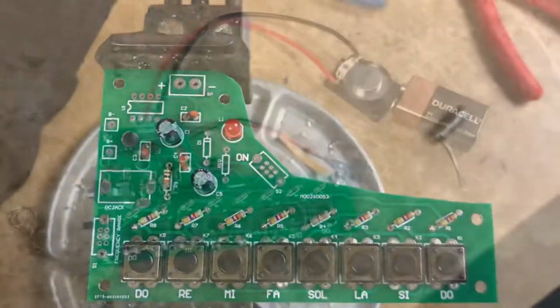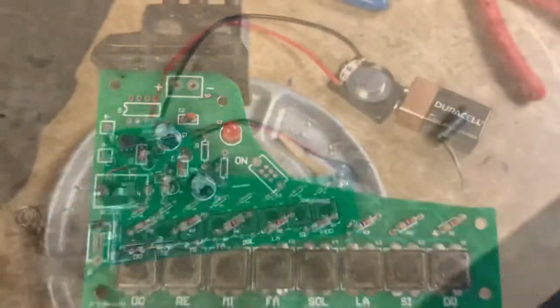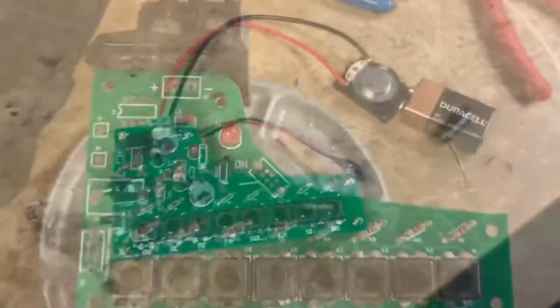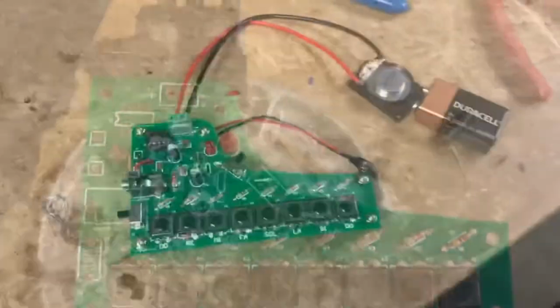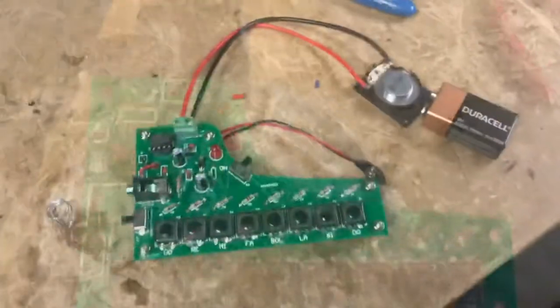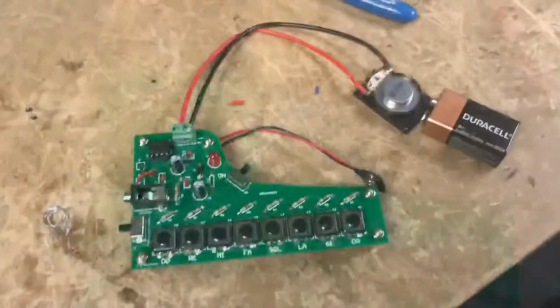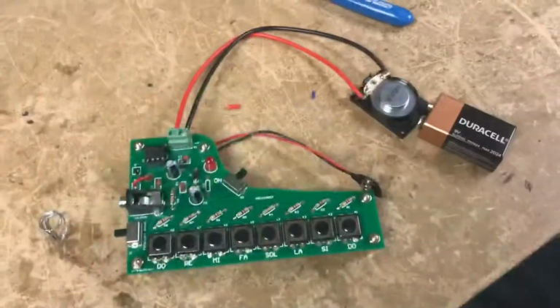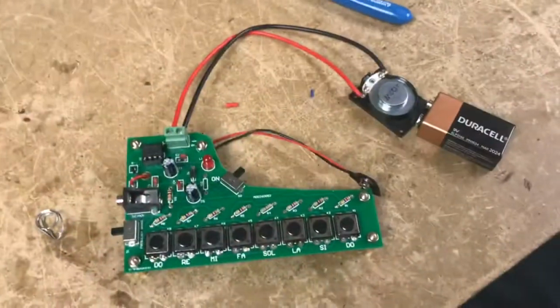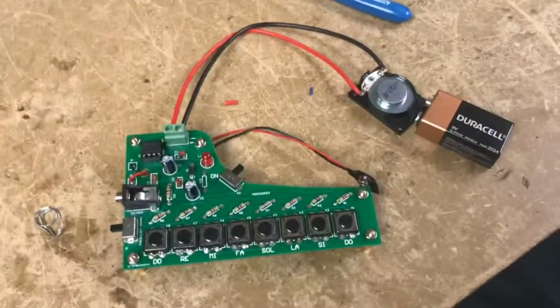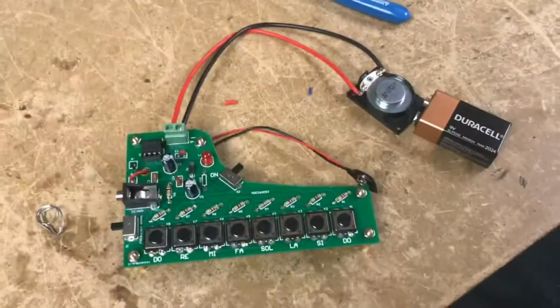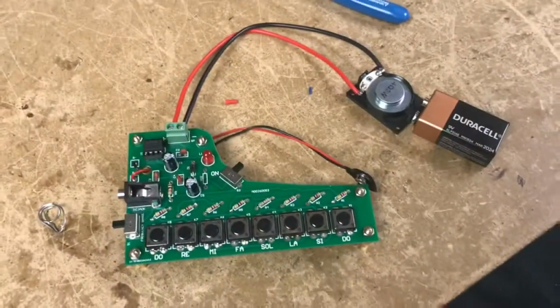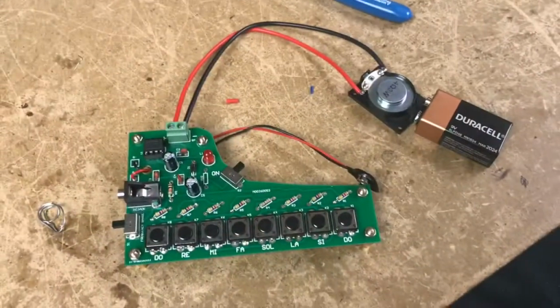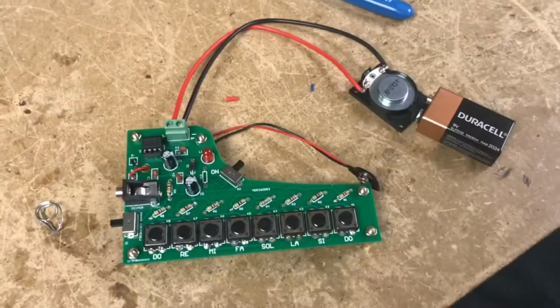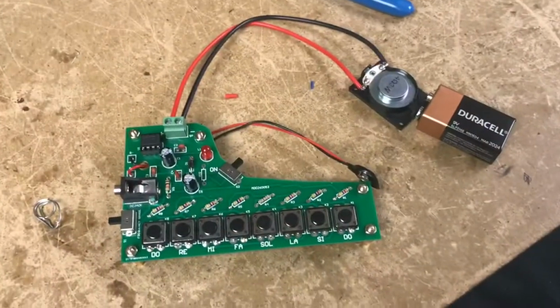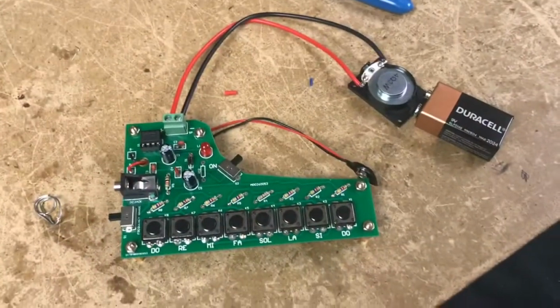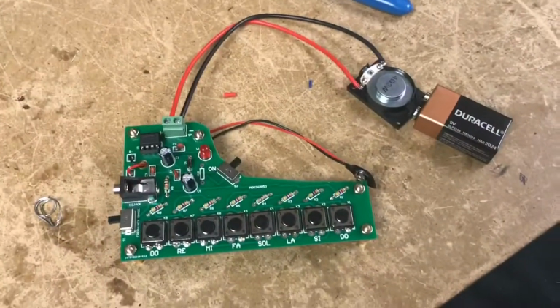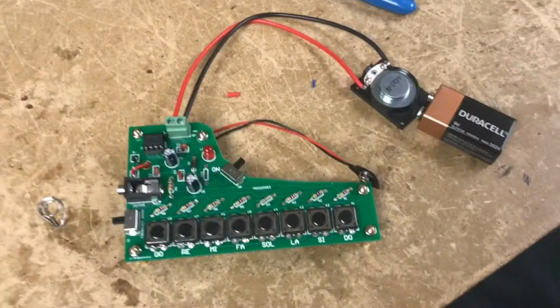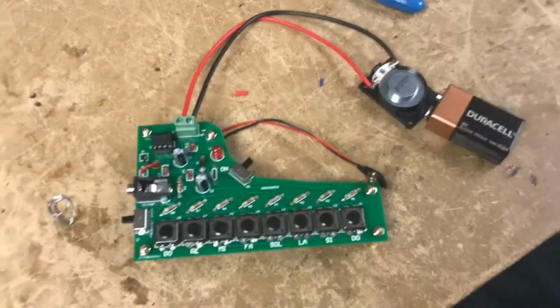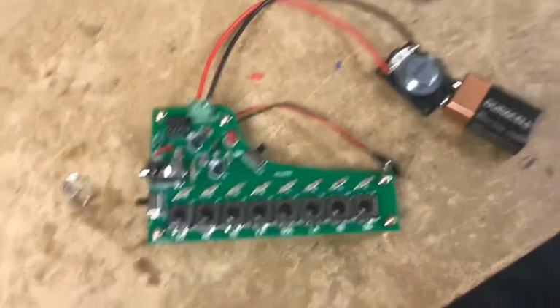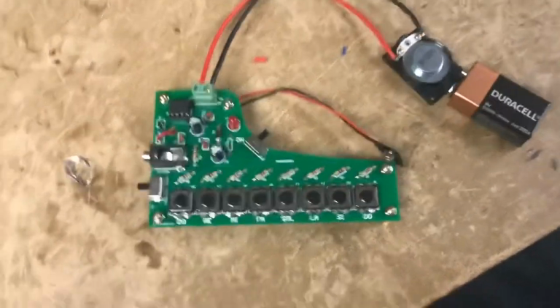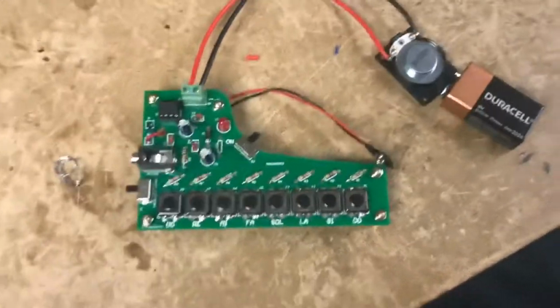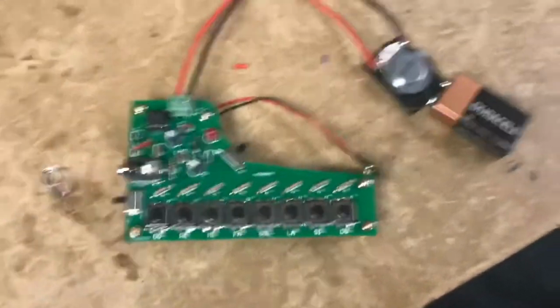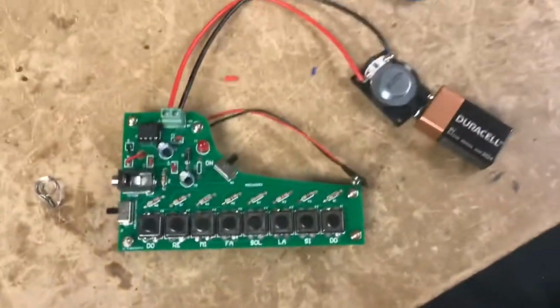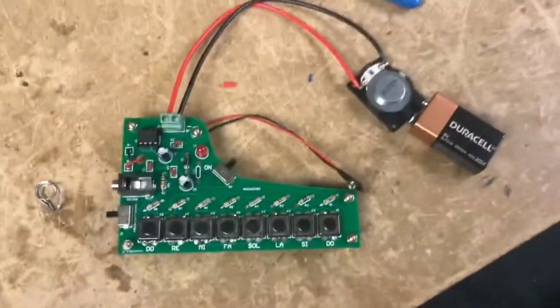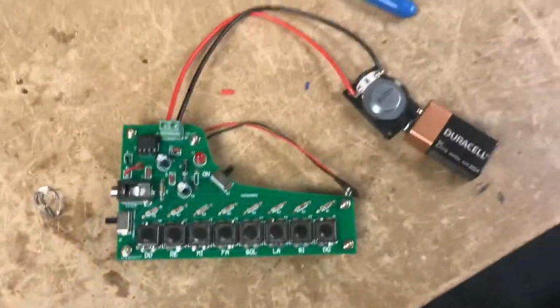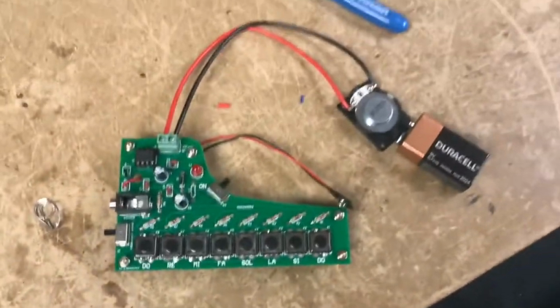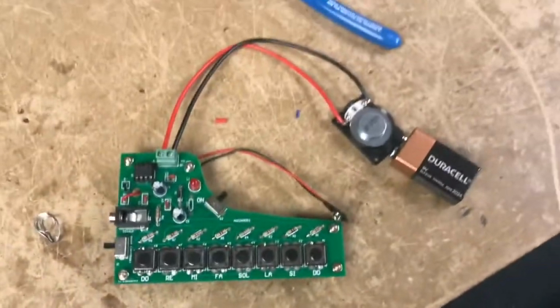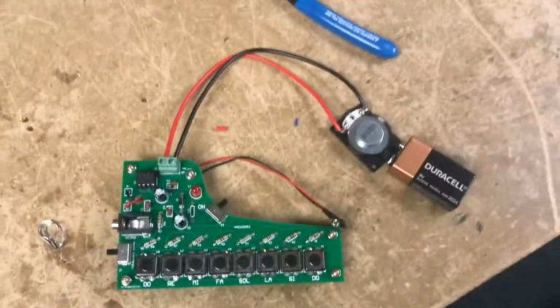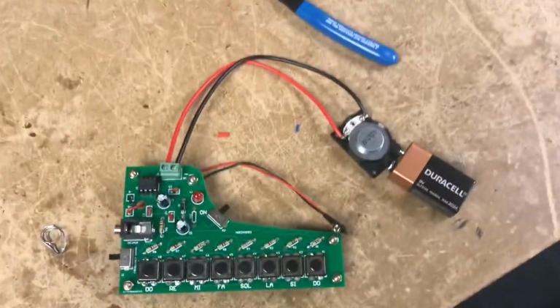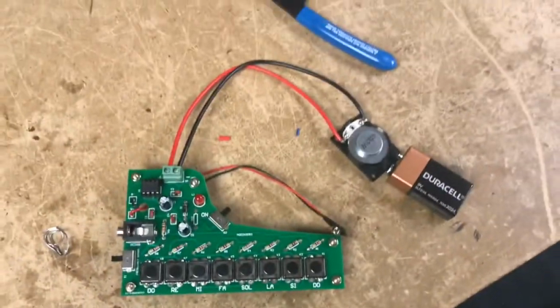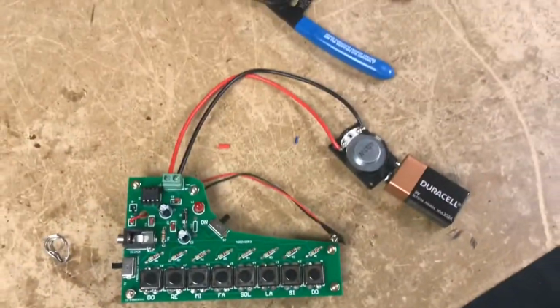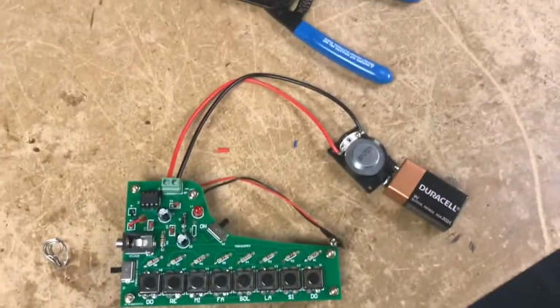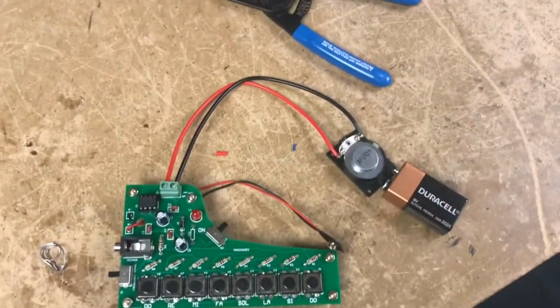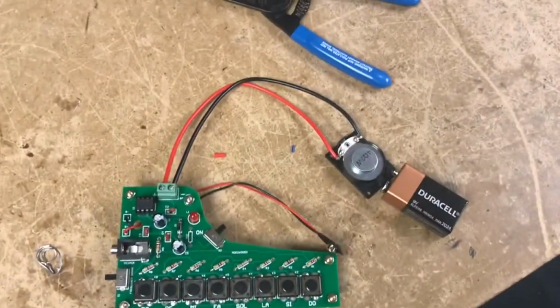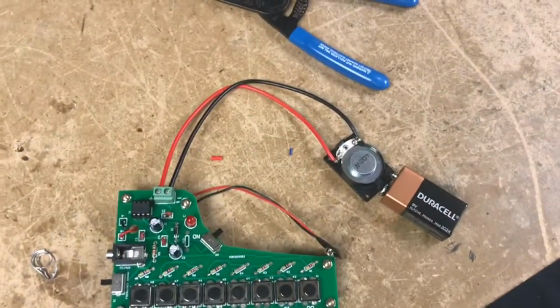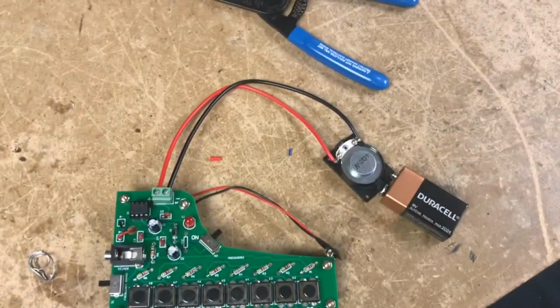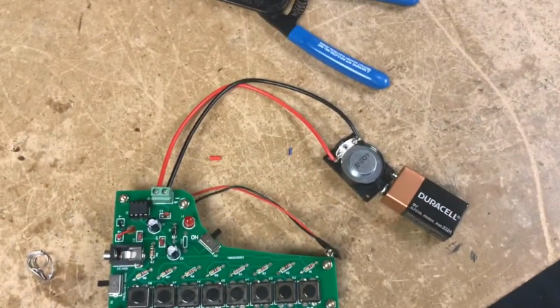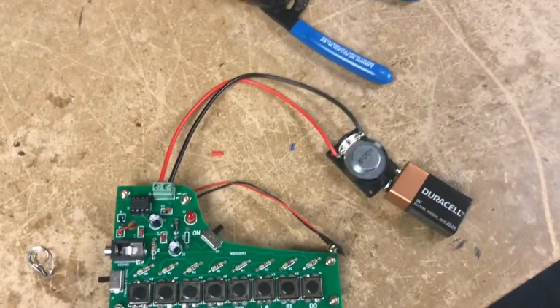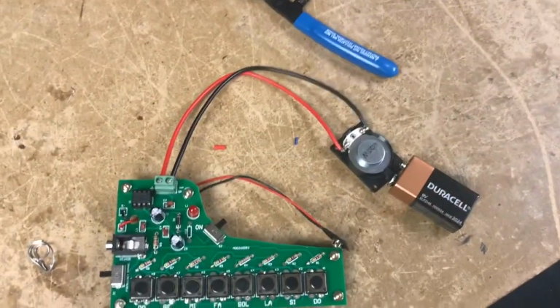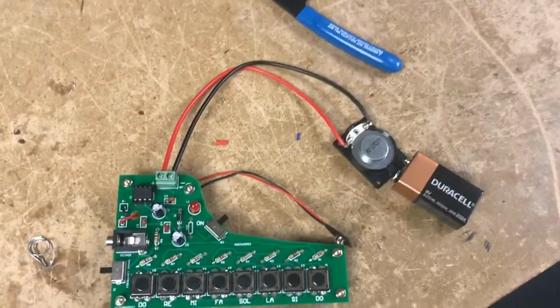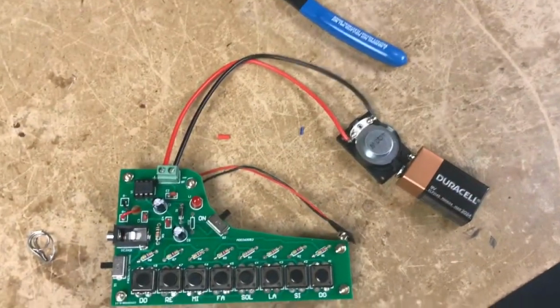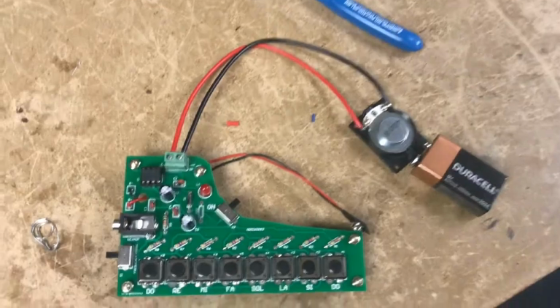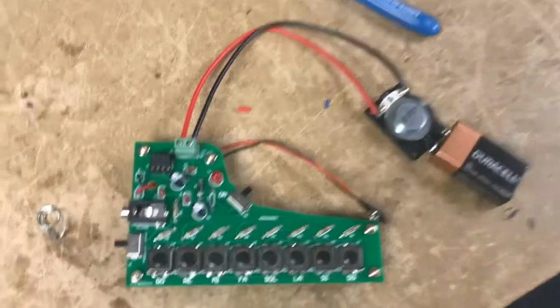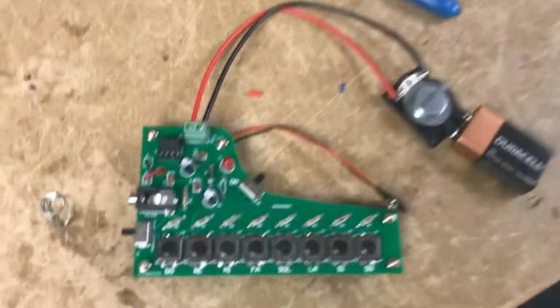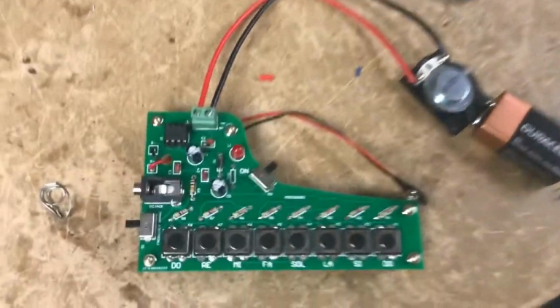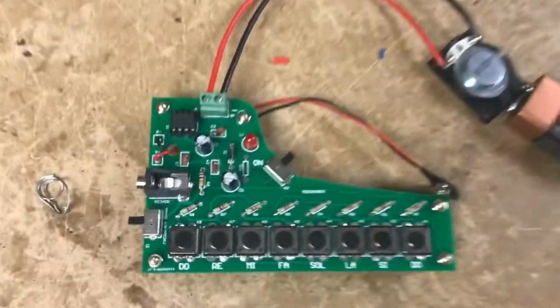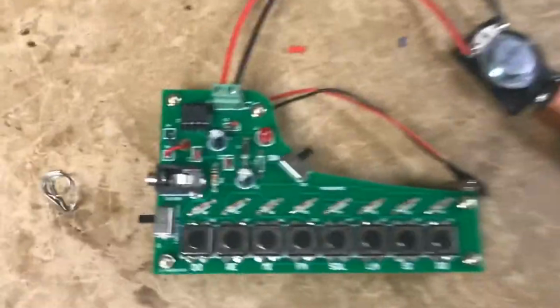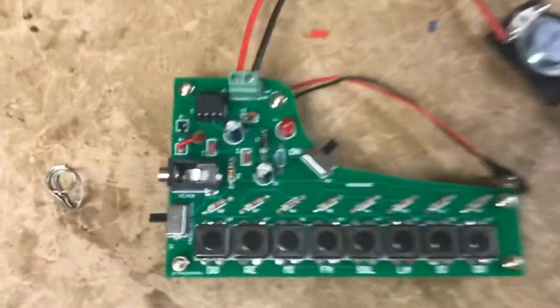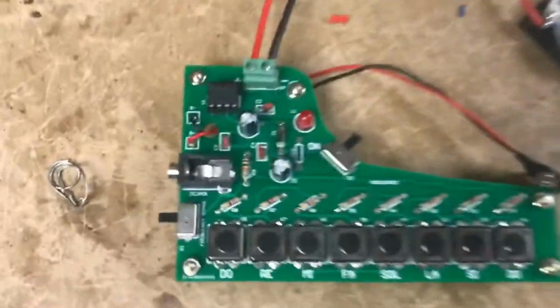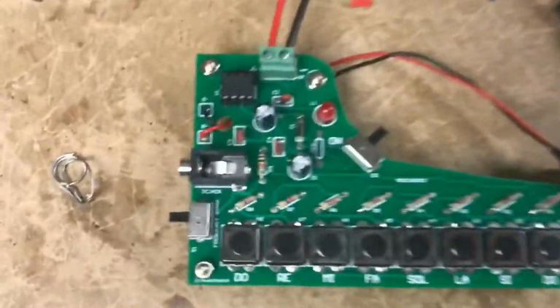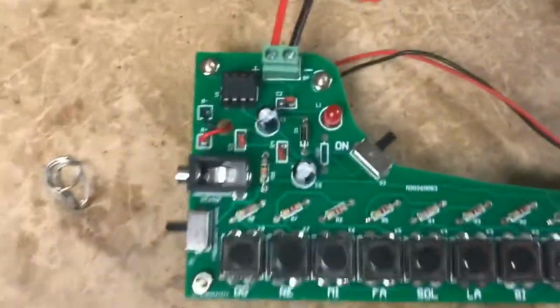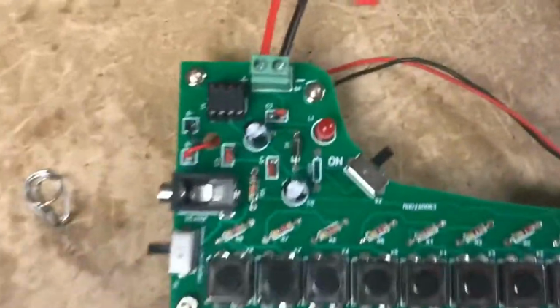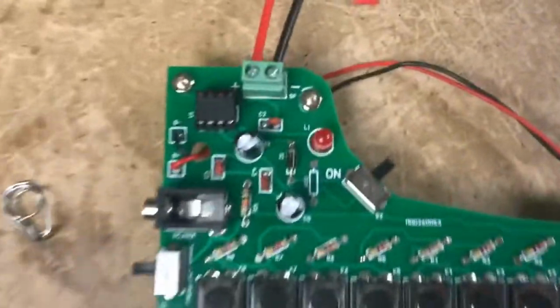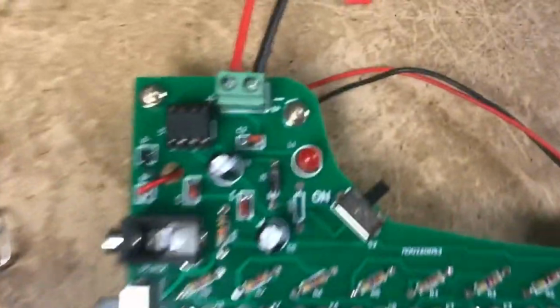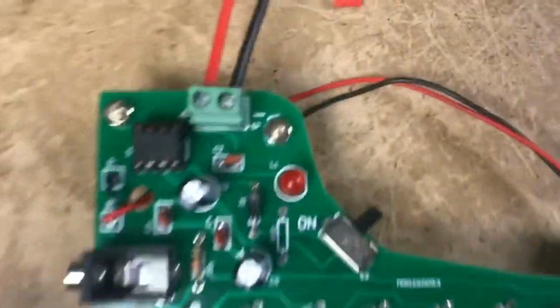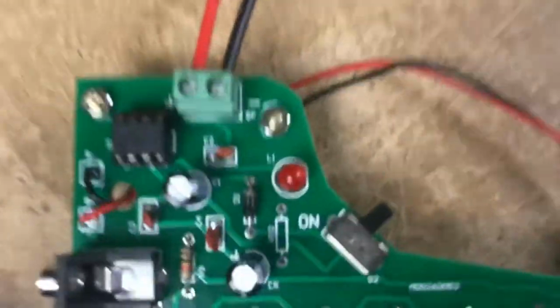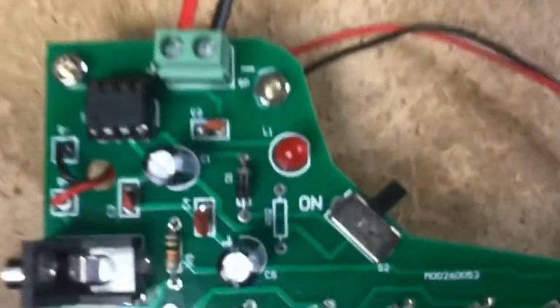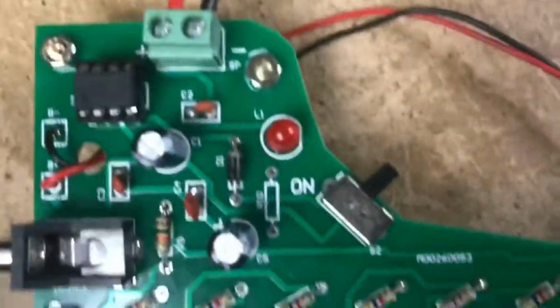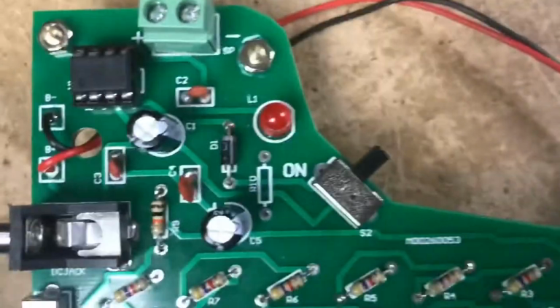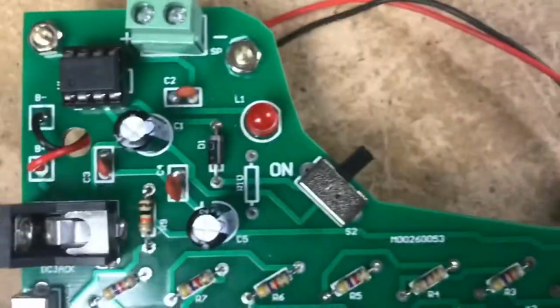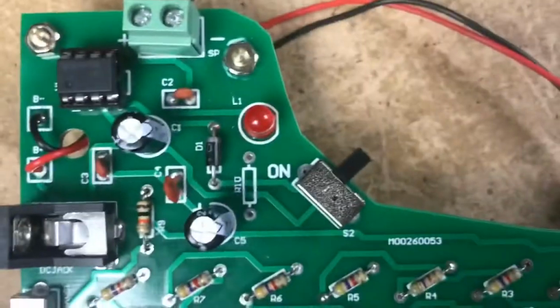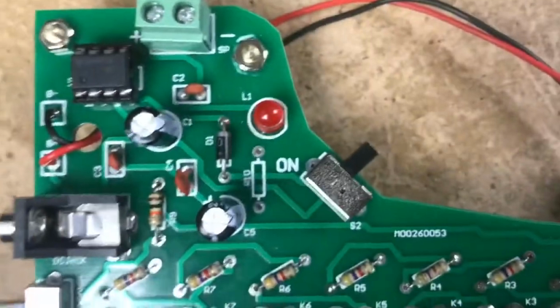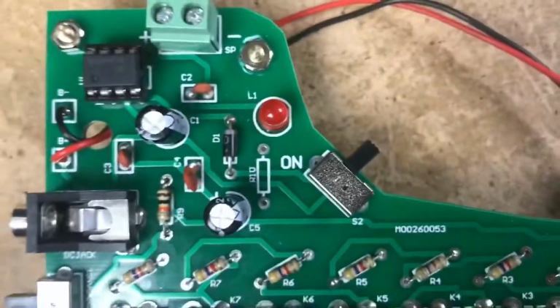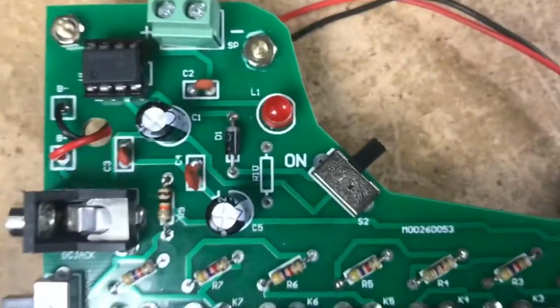Here it is! We did it! All that's missing is the resistor that Reni burned off of mine.